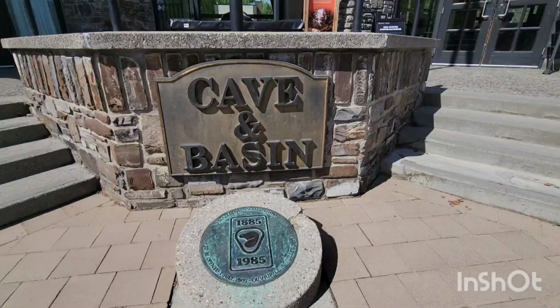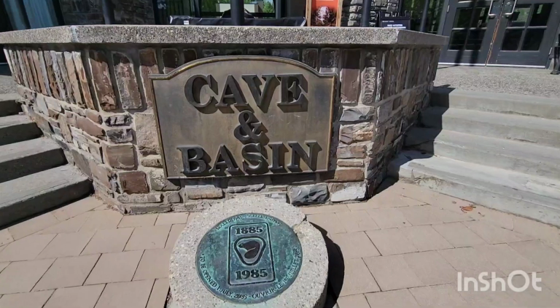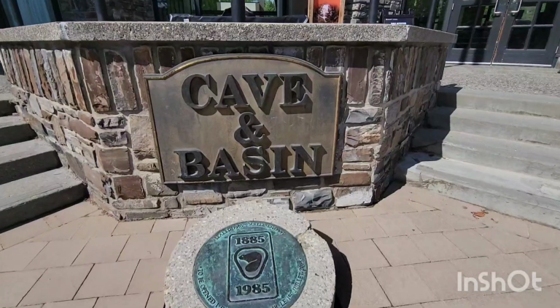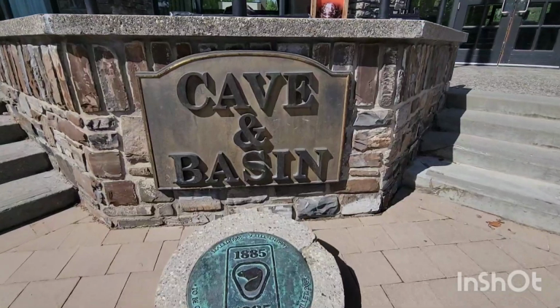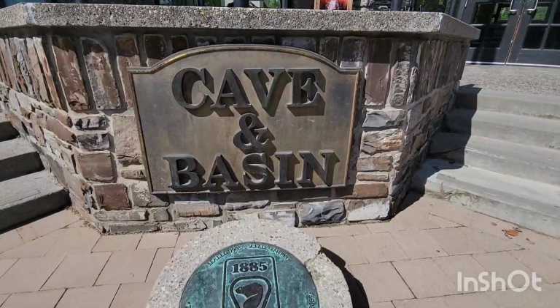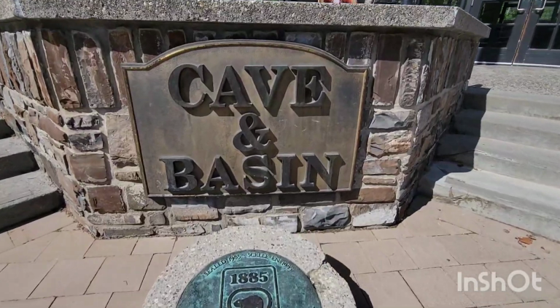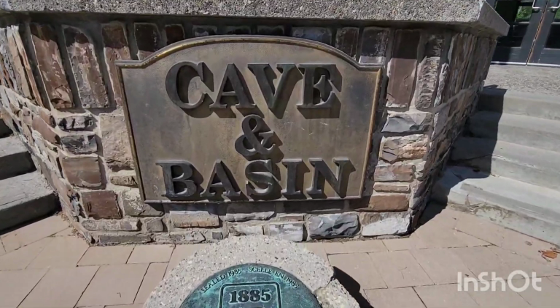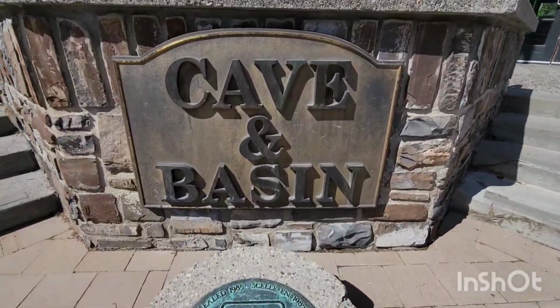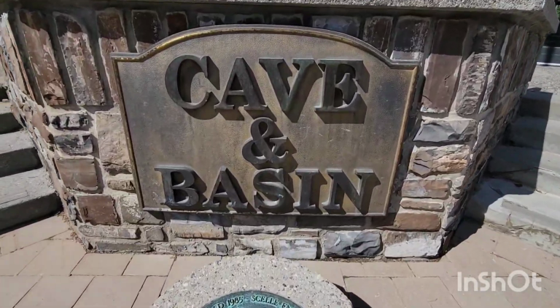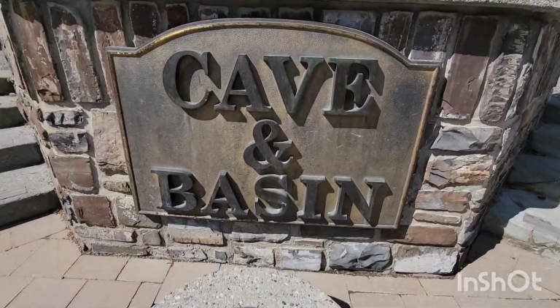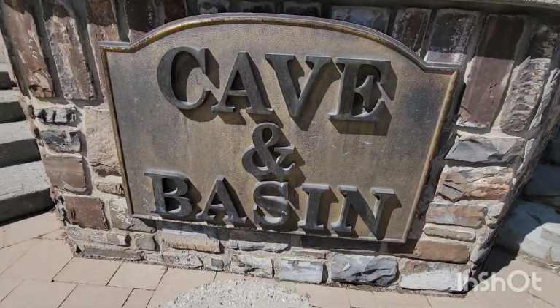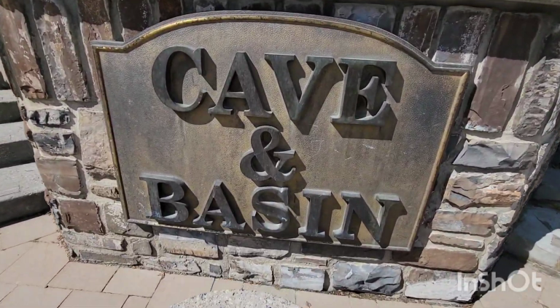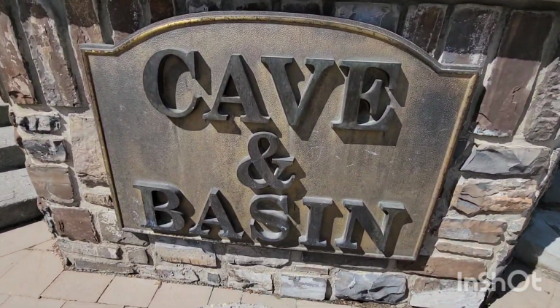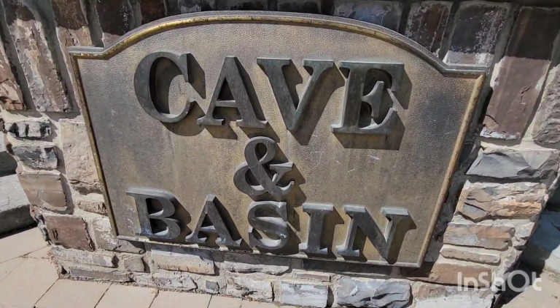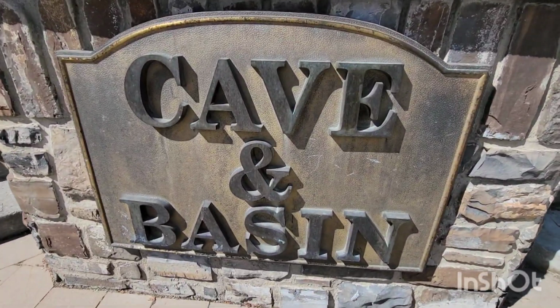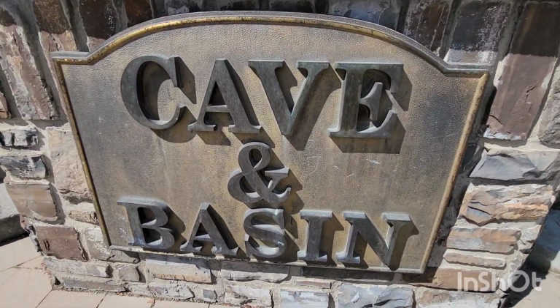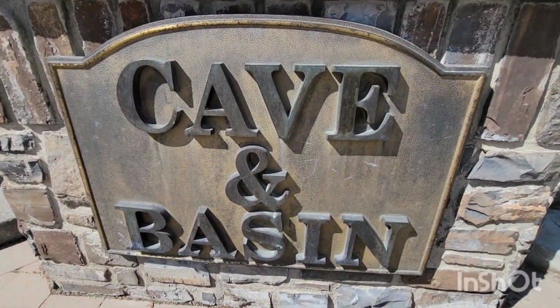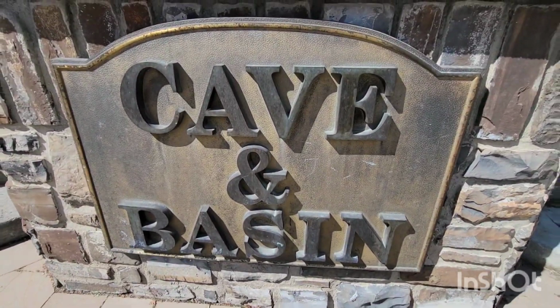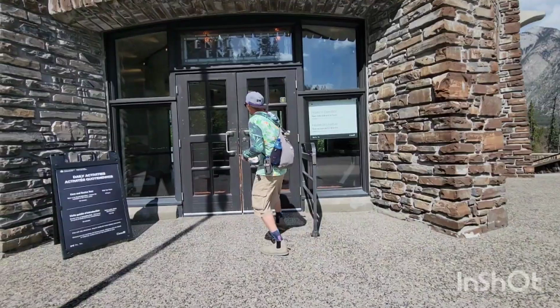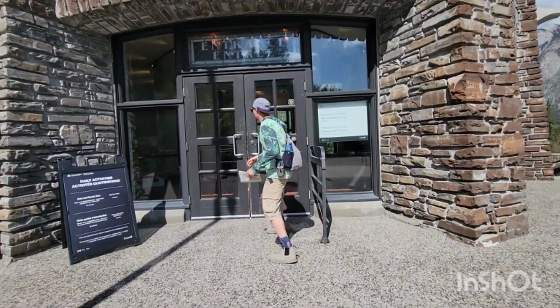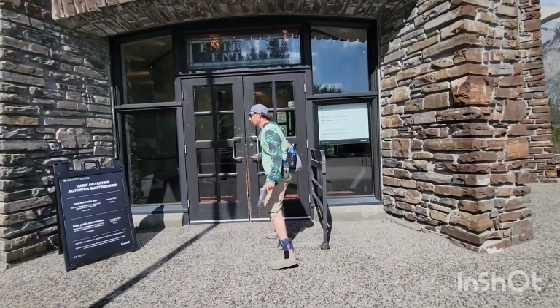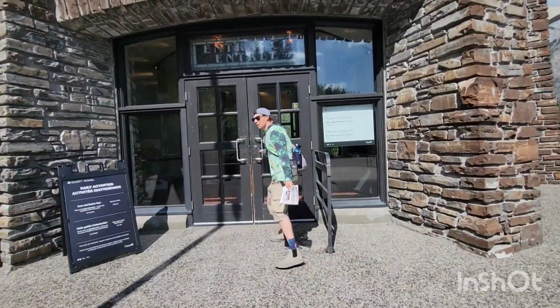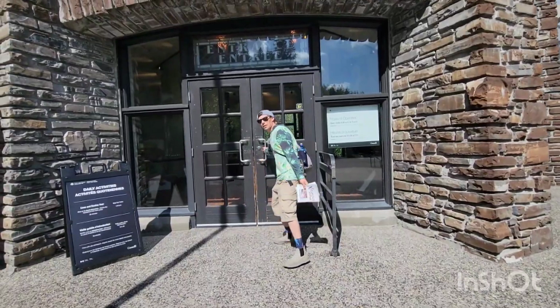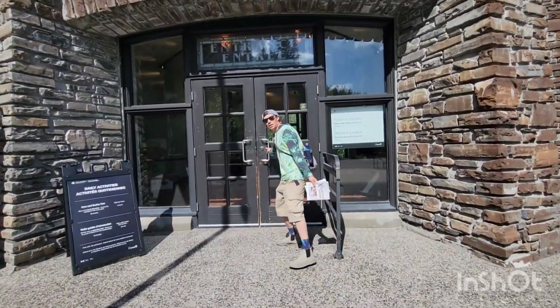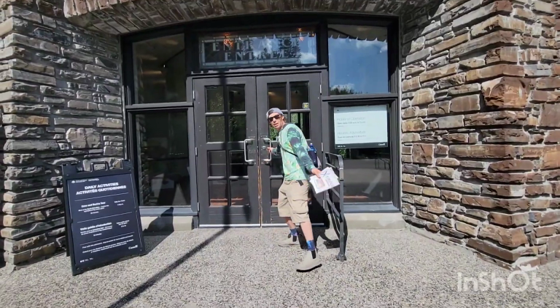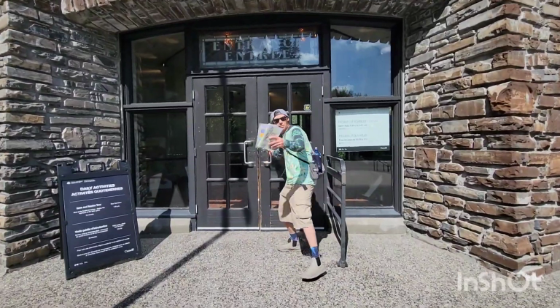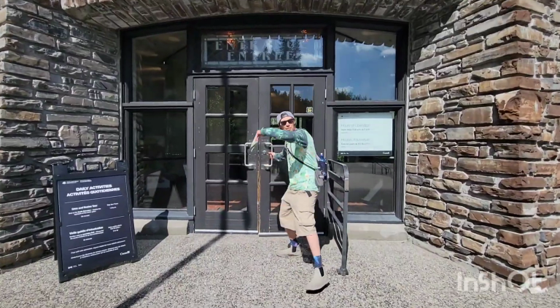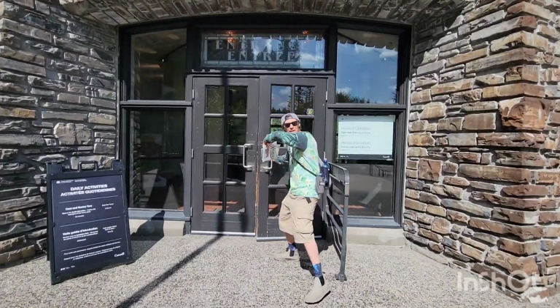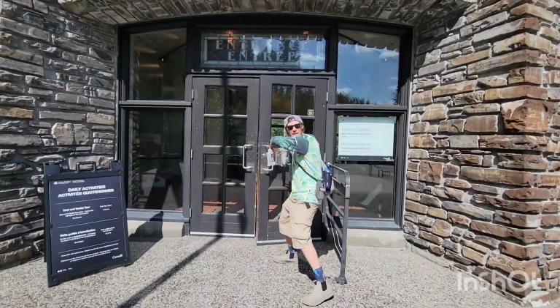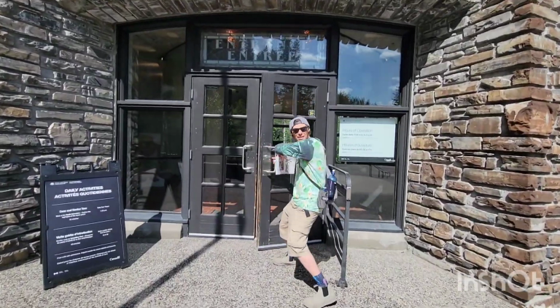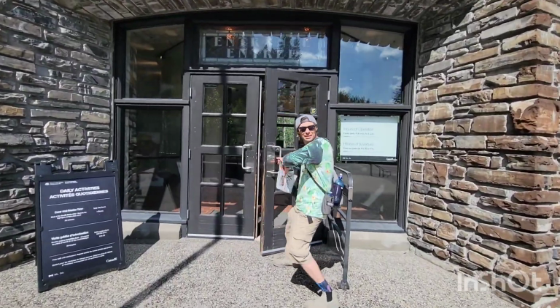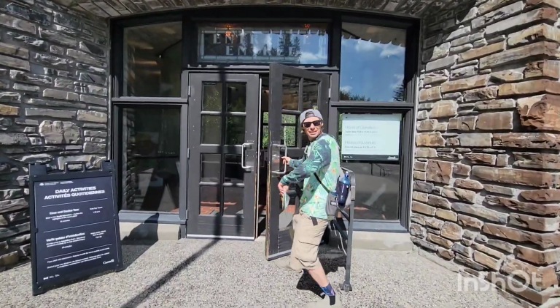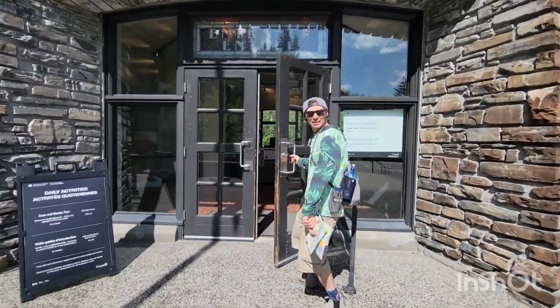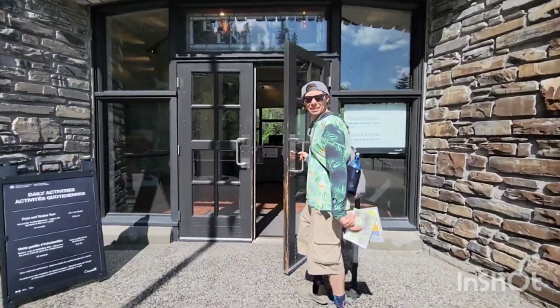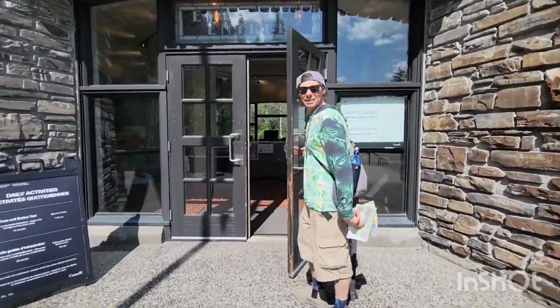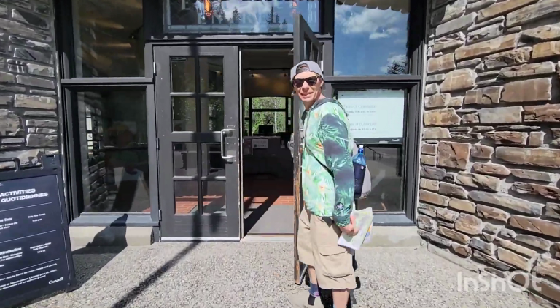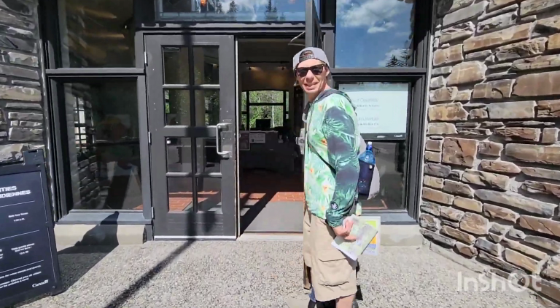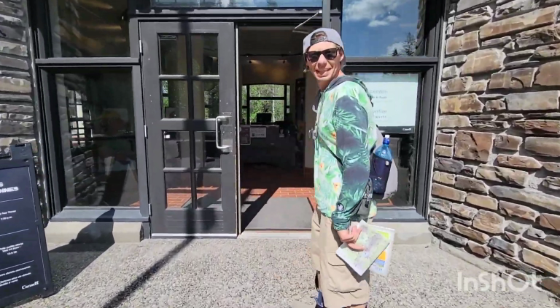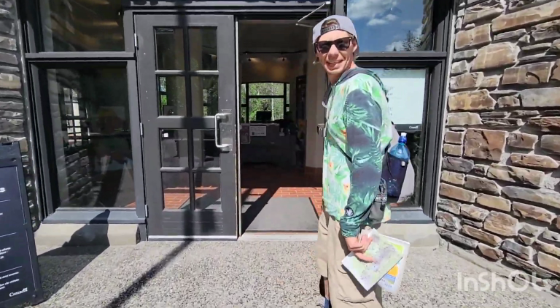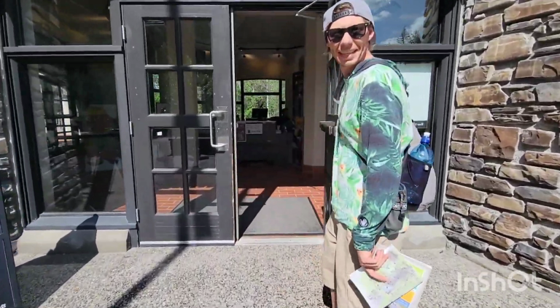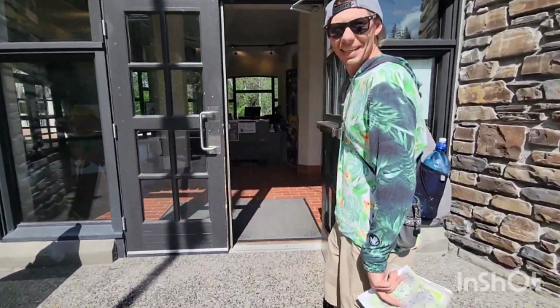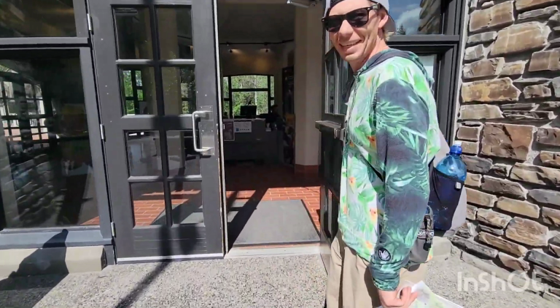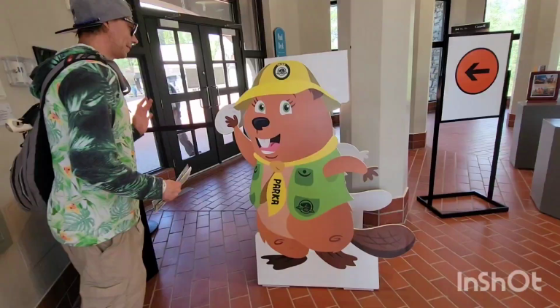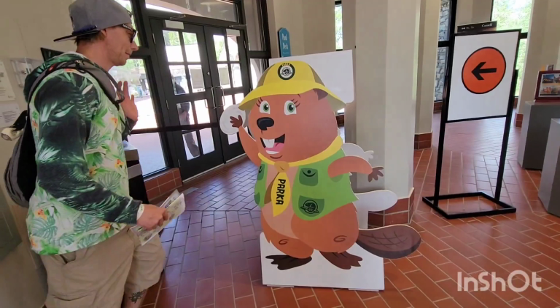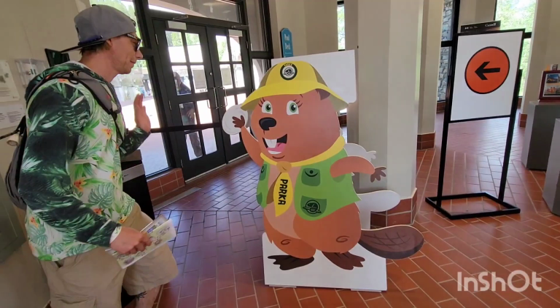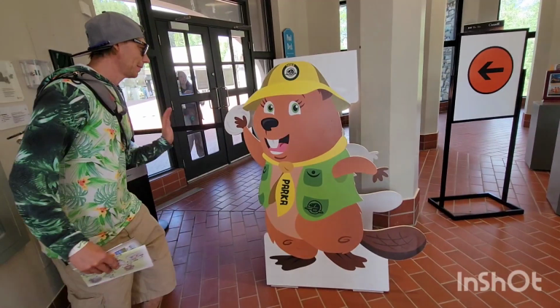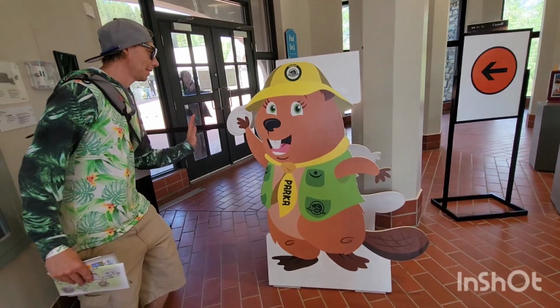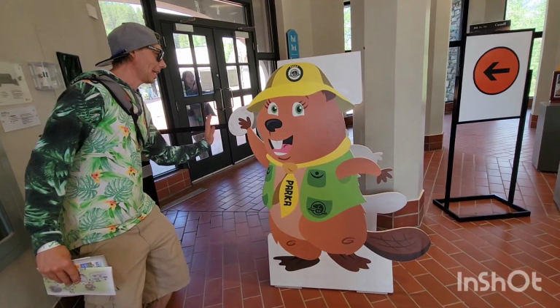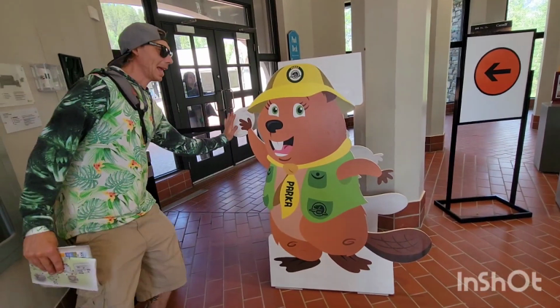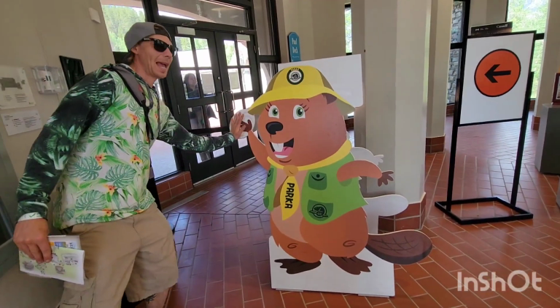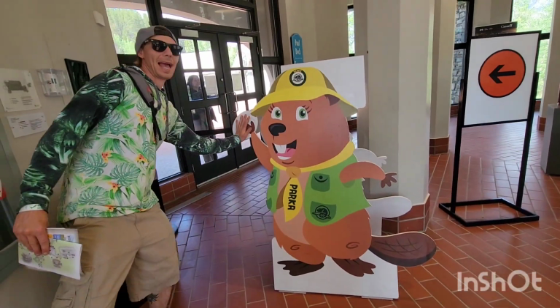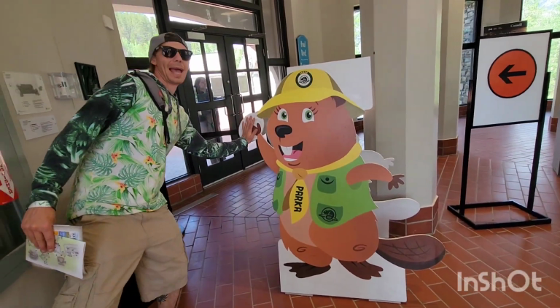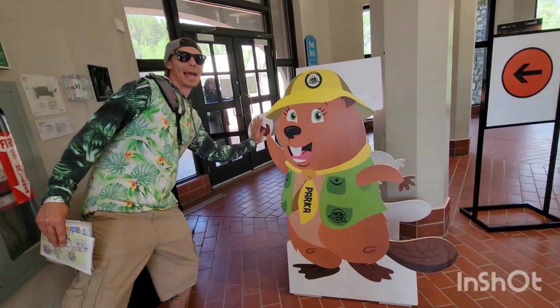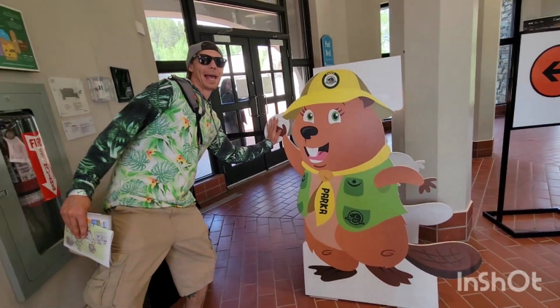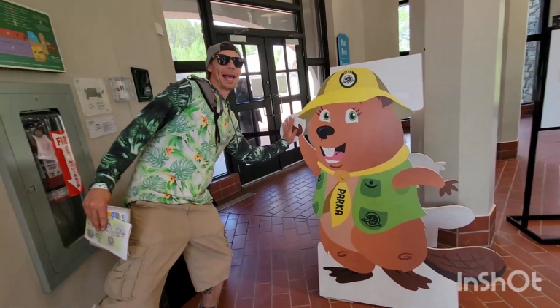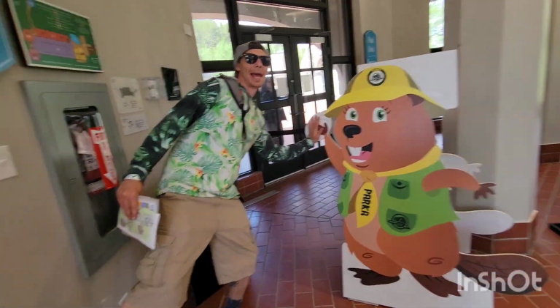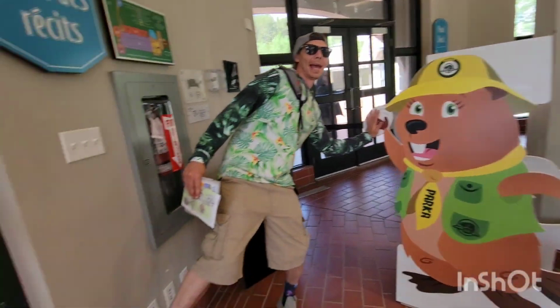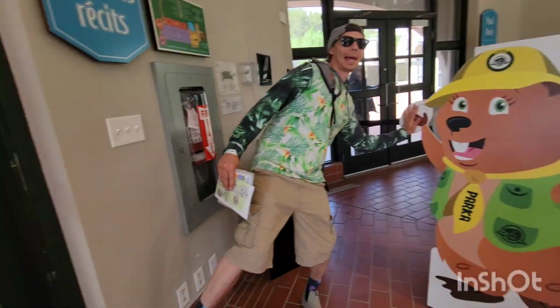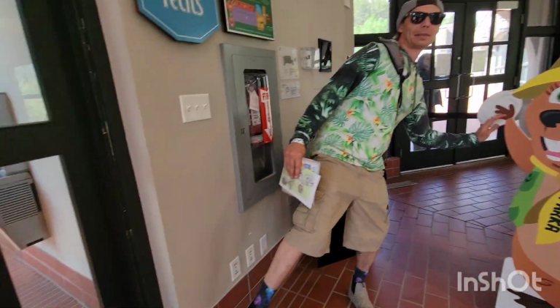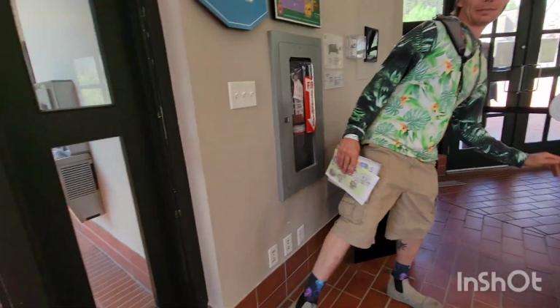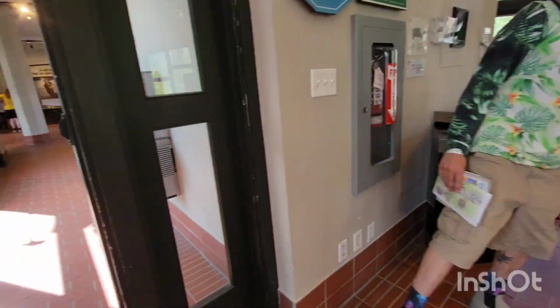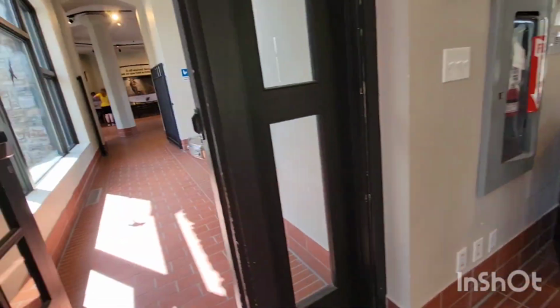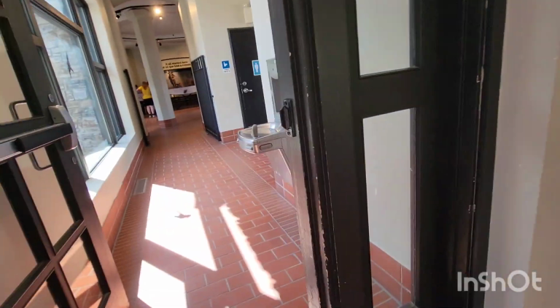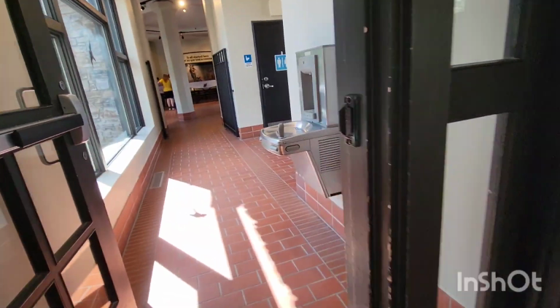Here we are at Banff's Cave and Basin — join us! We got in free with our Parks Discovery Pass. Show the beaver some love. Always.